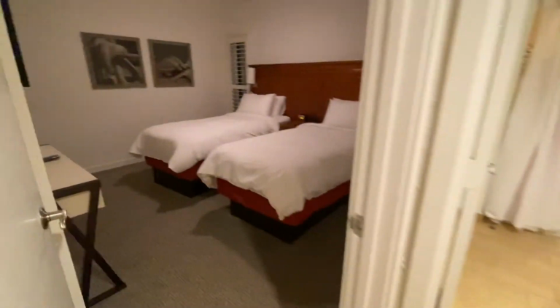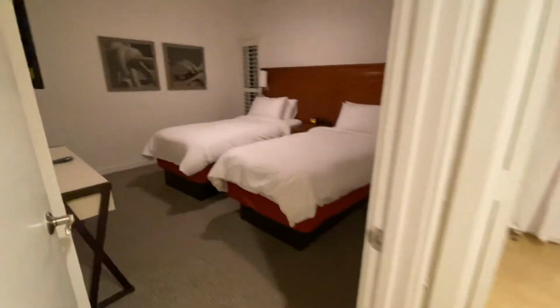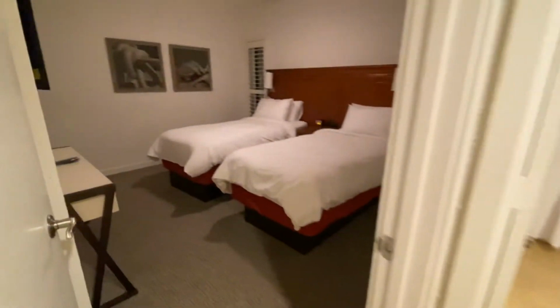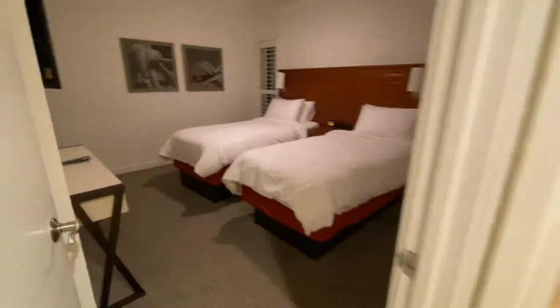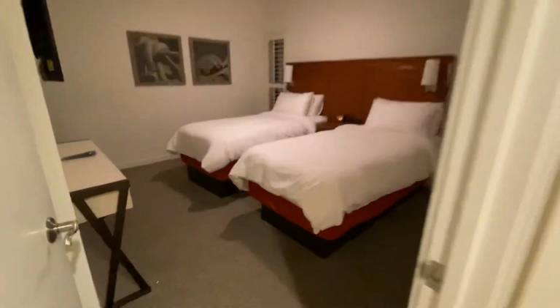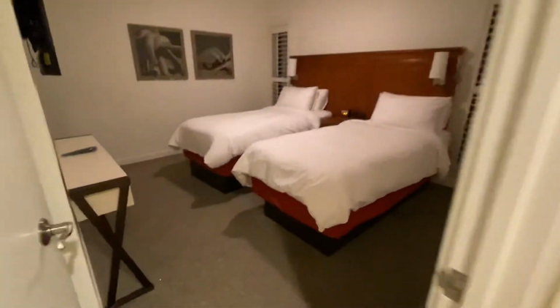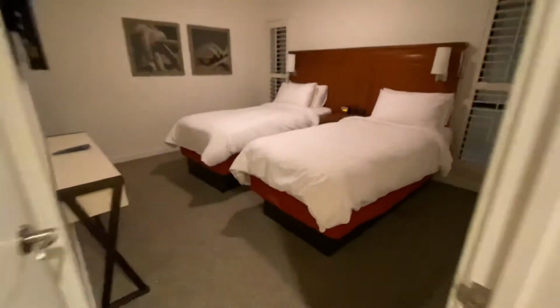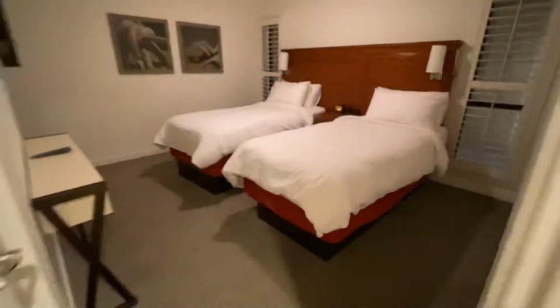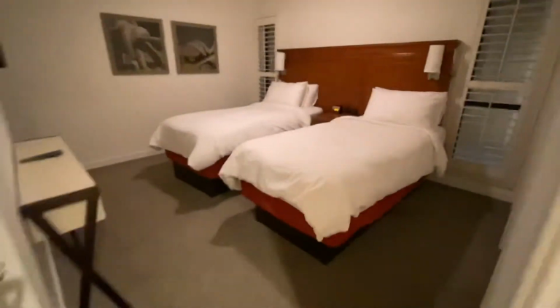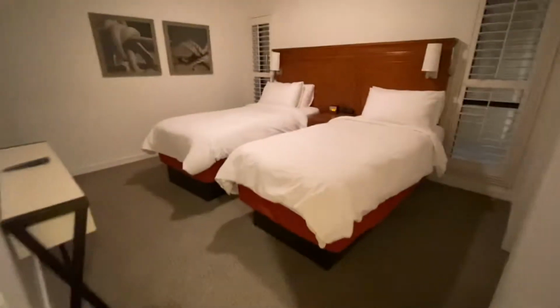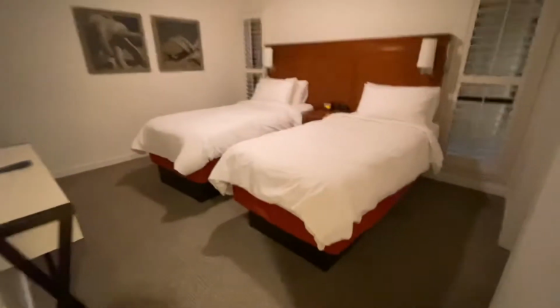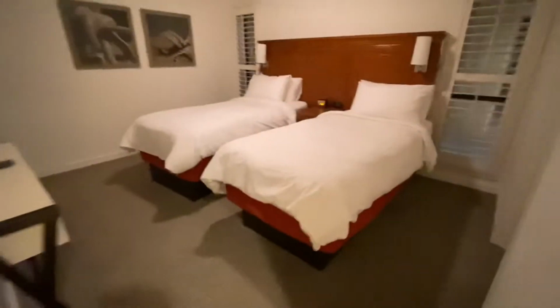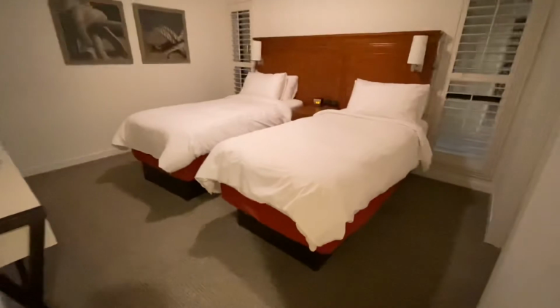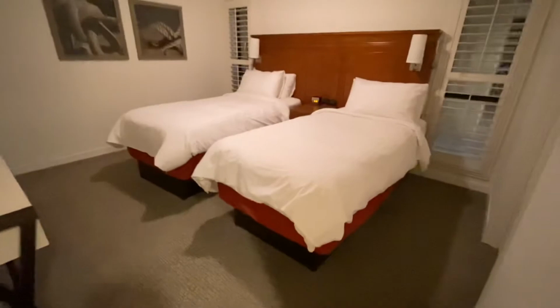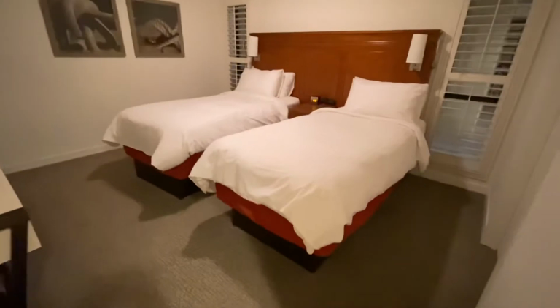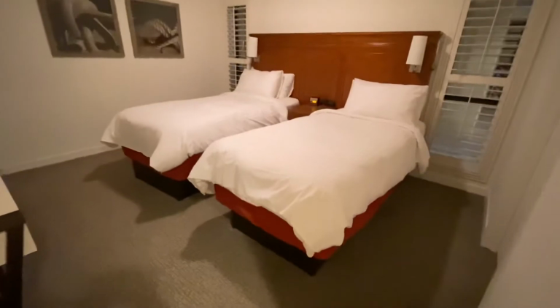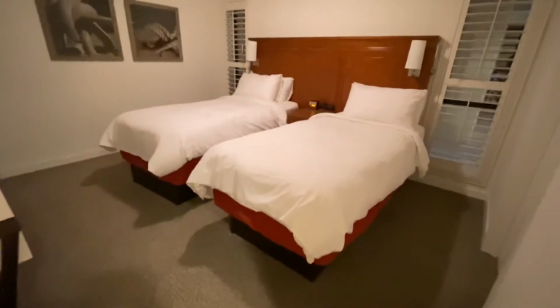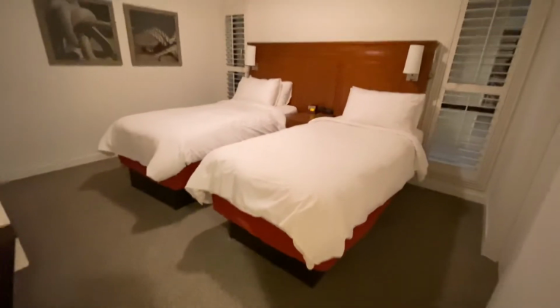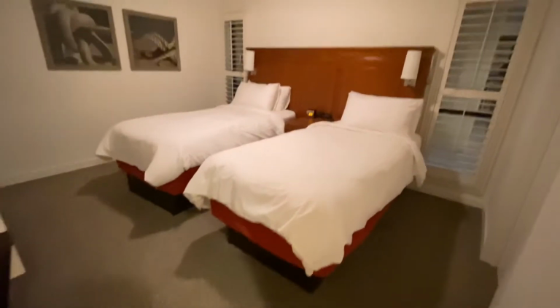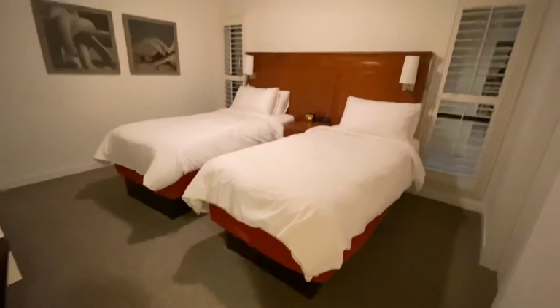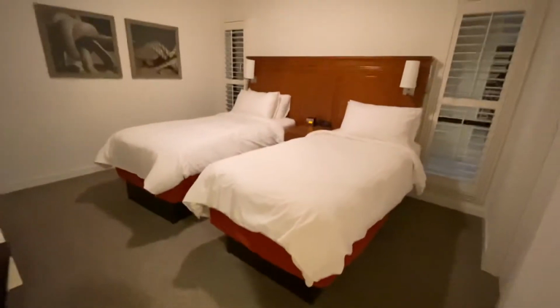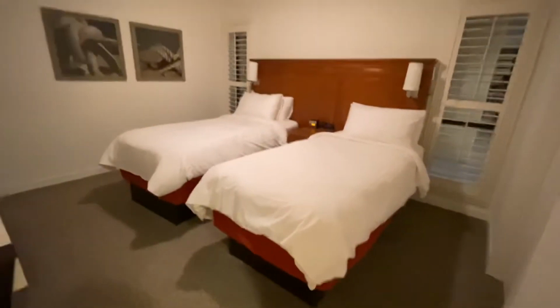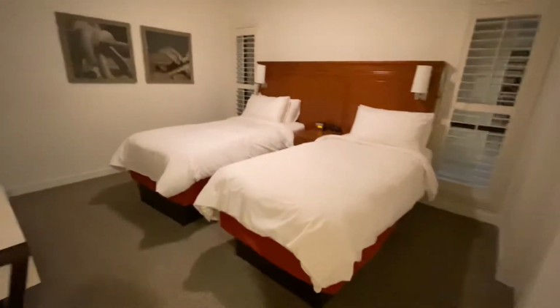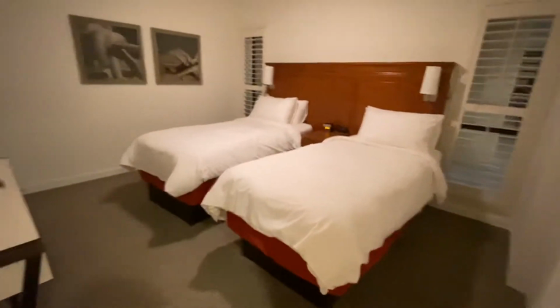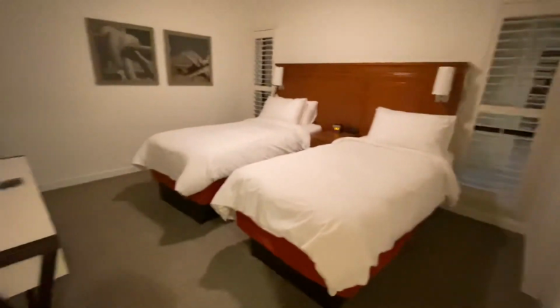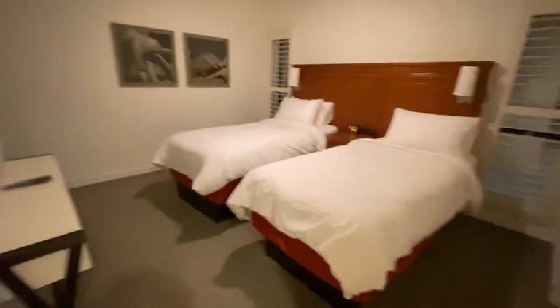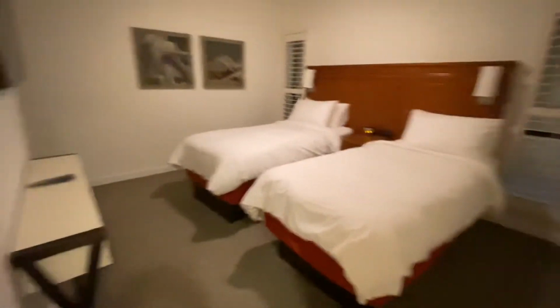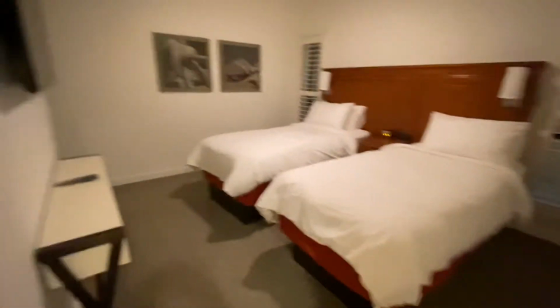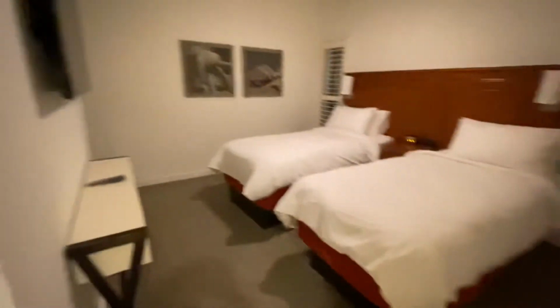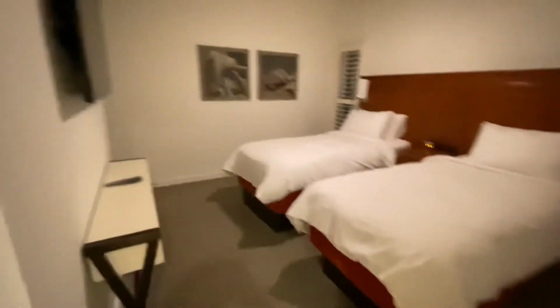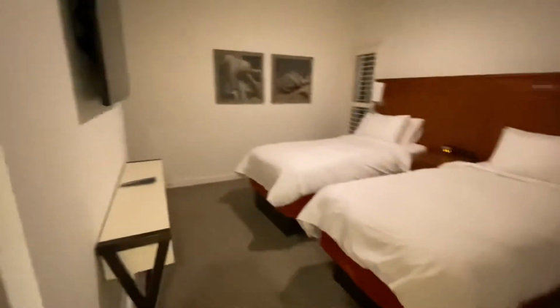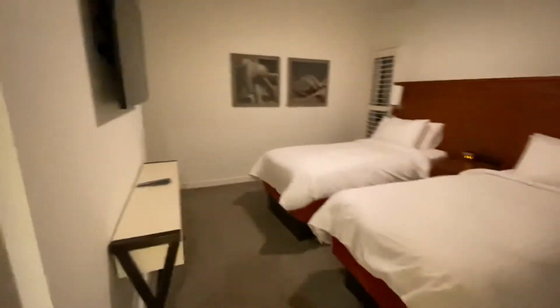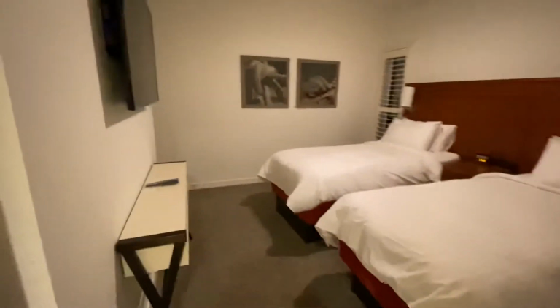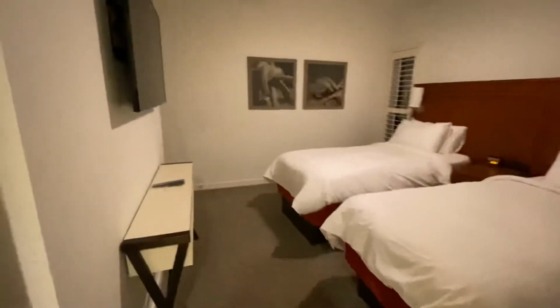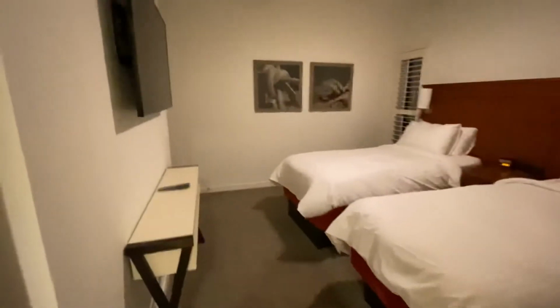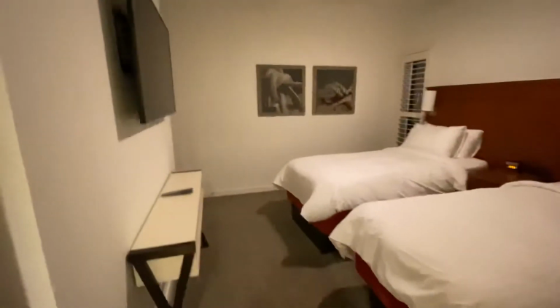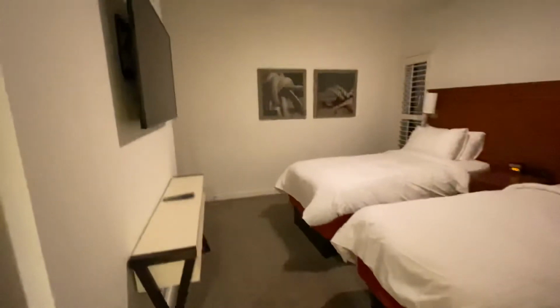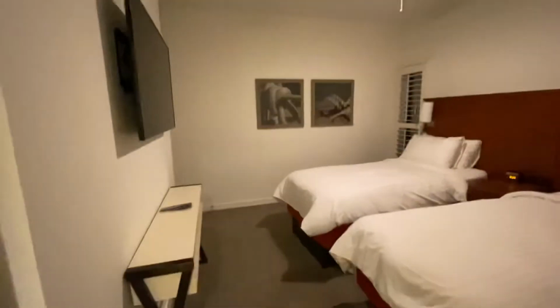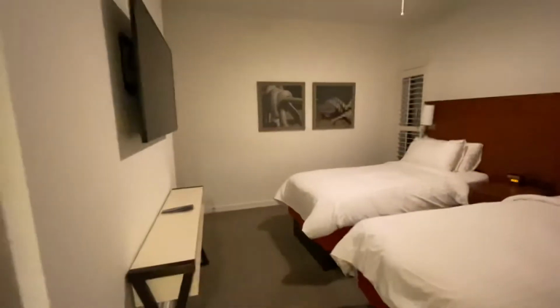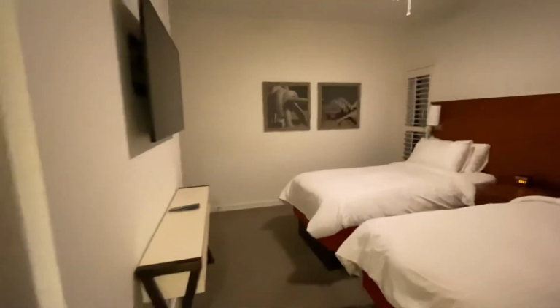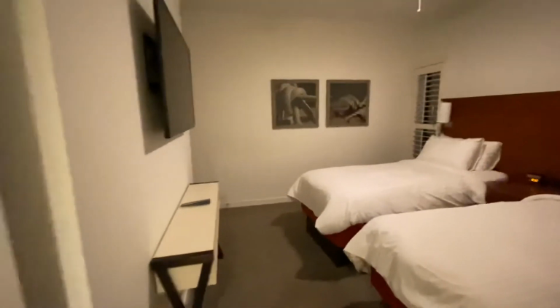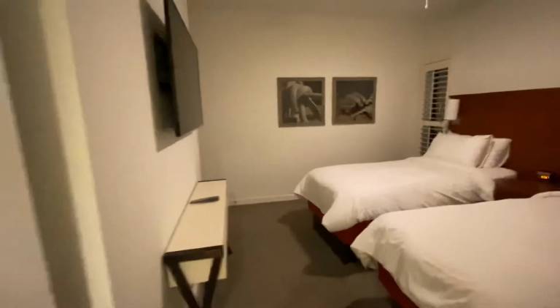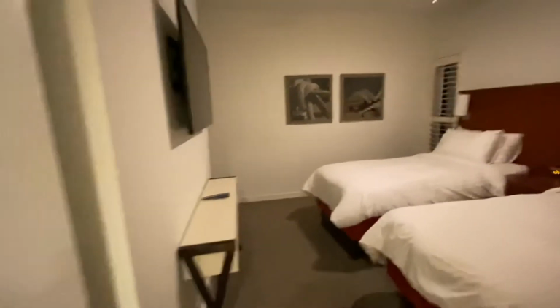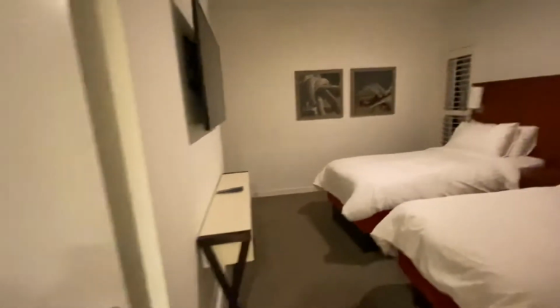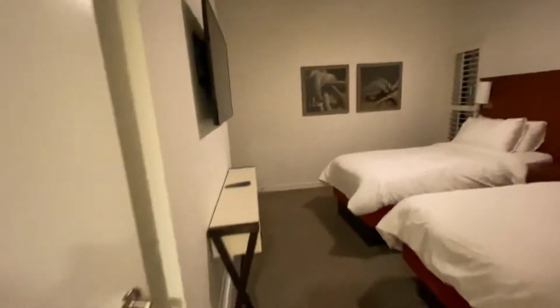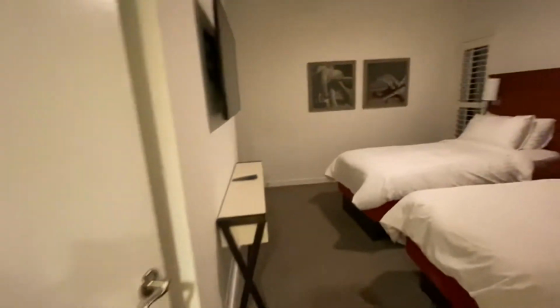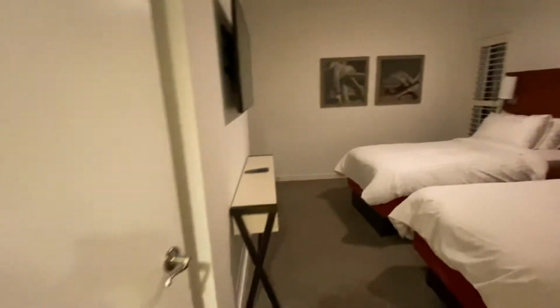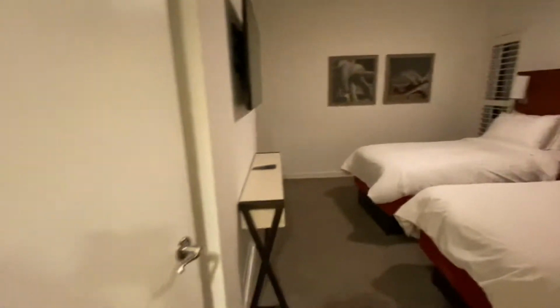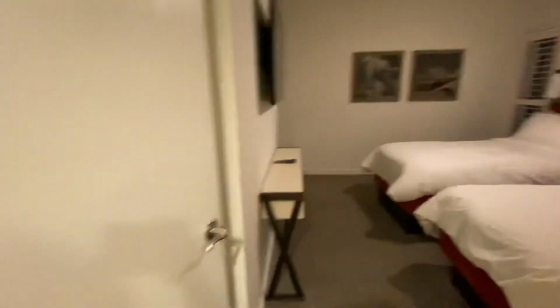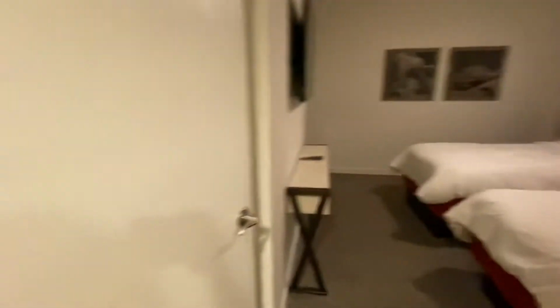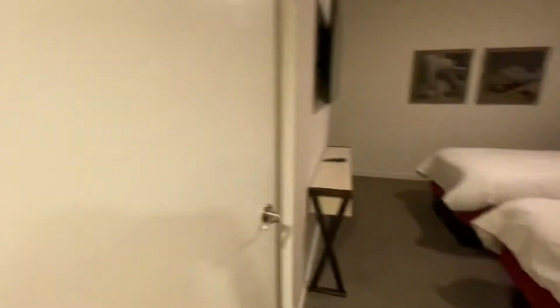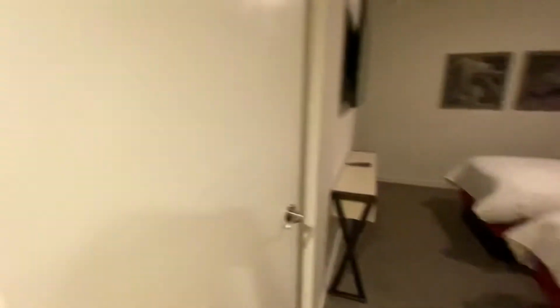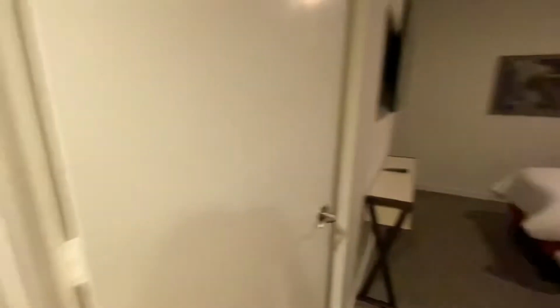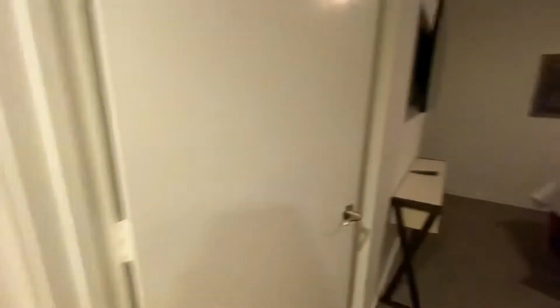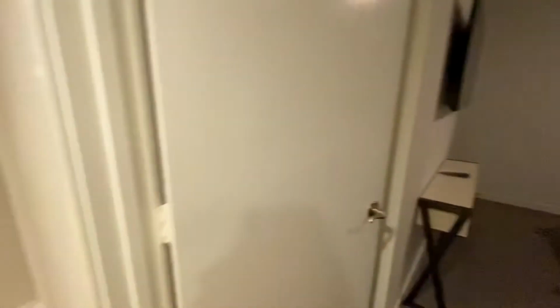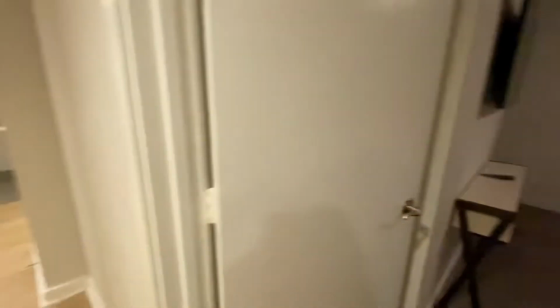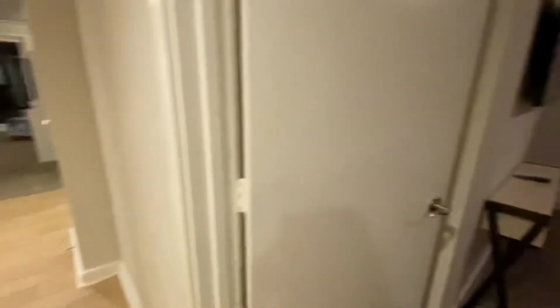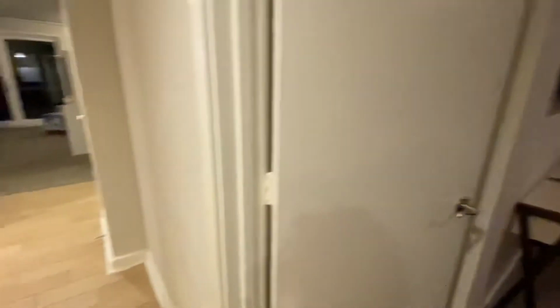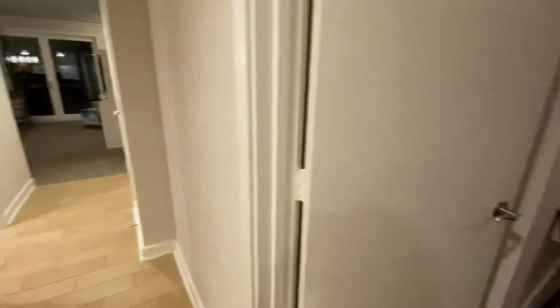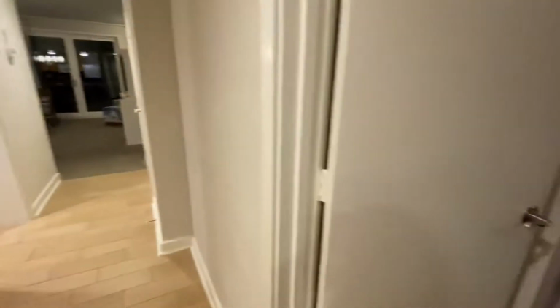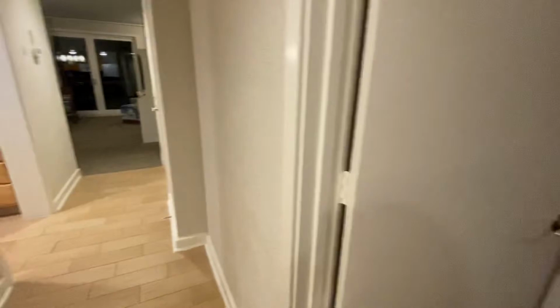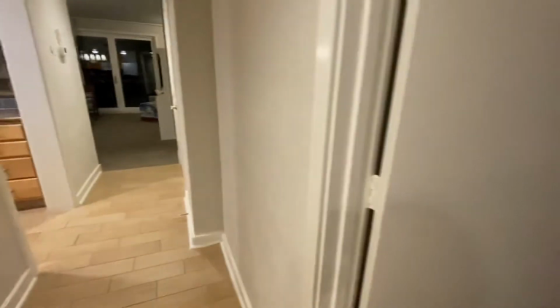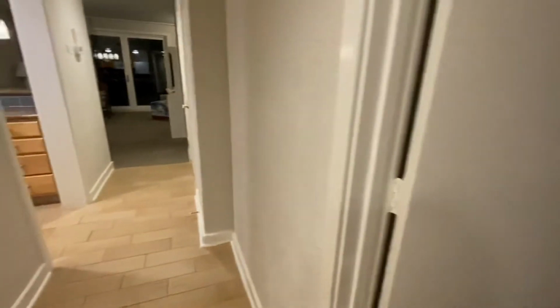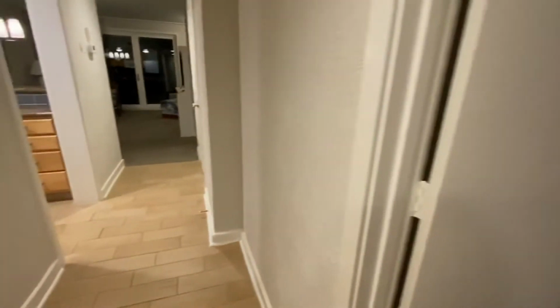Two twin size beds on this side. They have all two-bedroom rooms here.